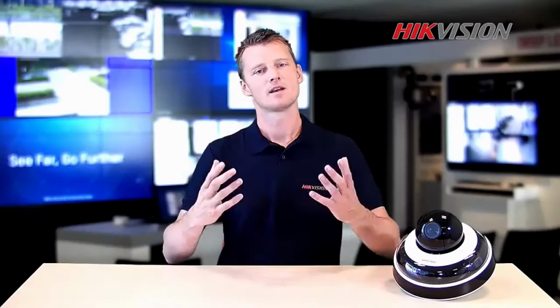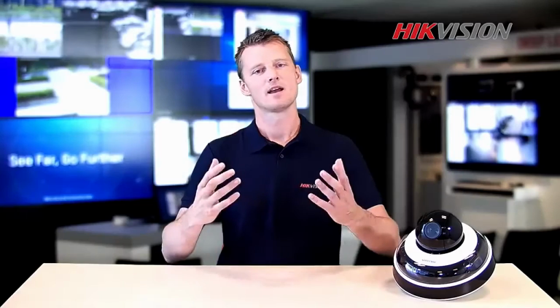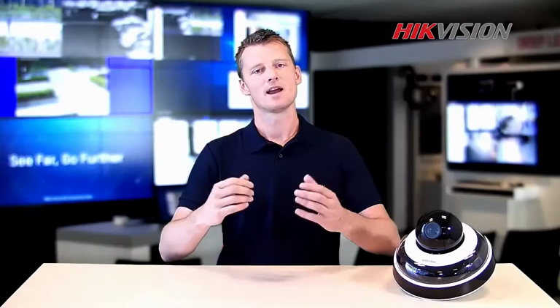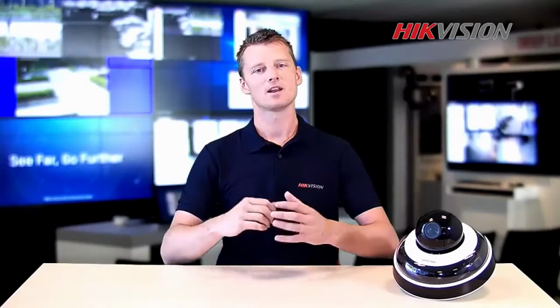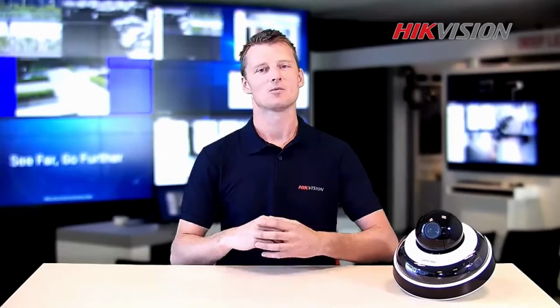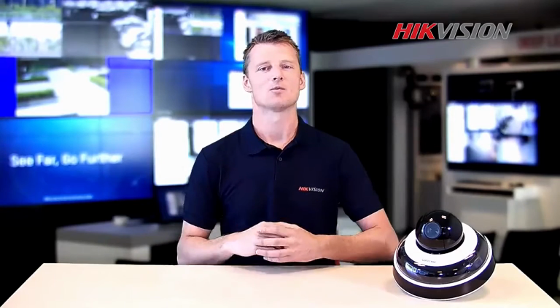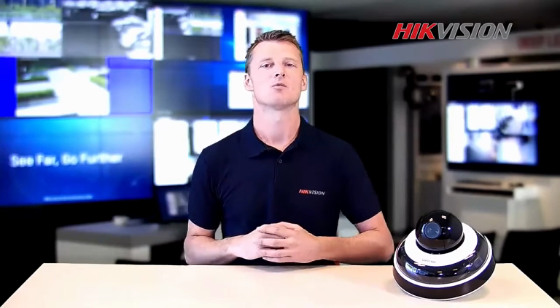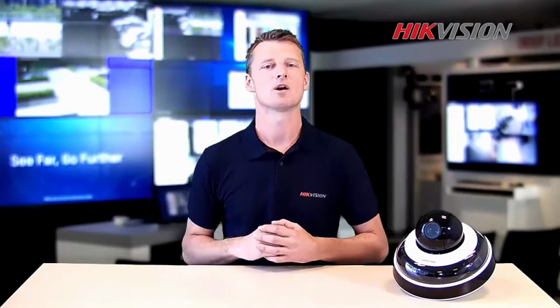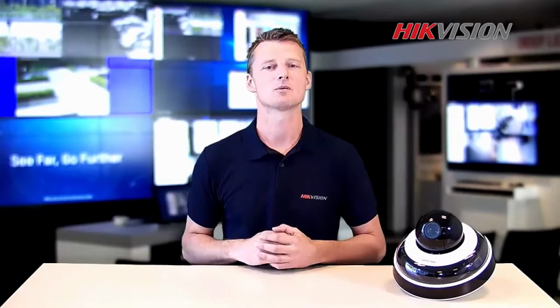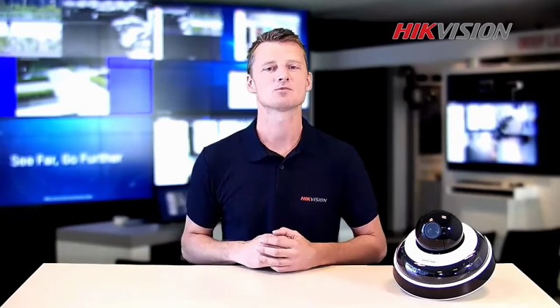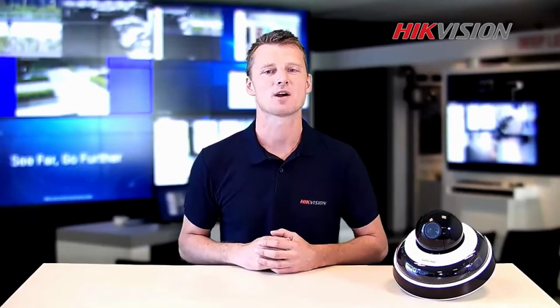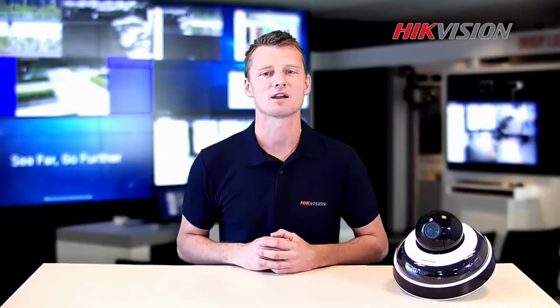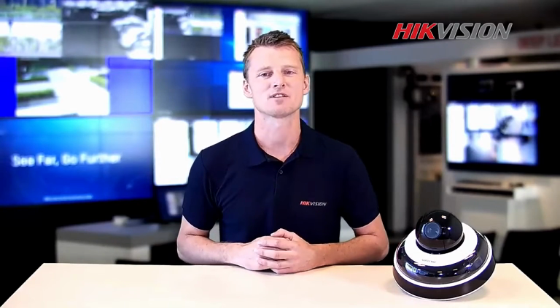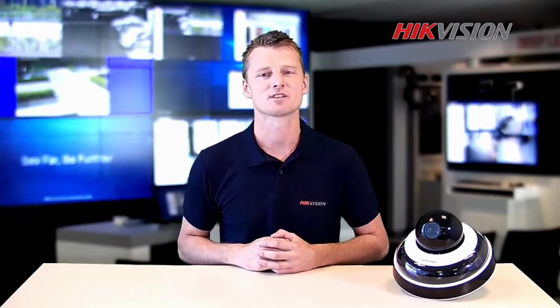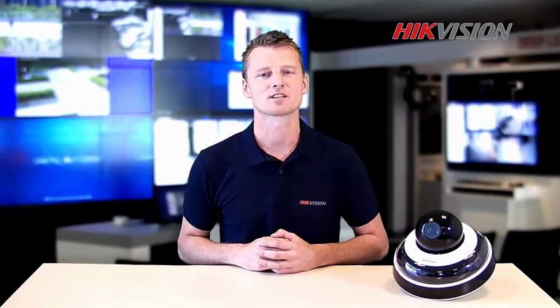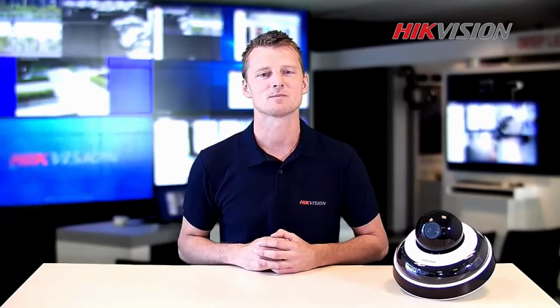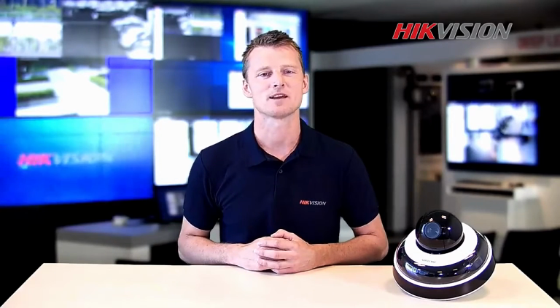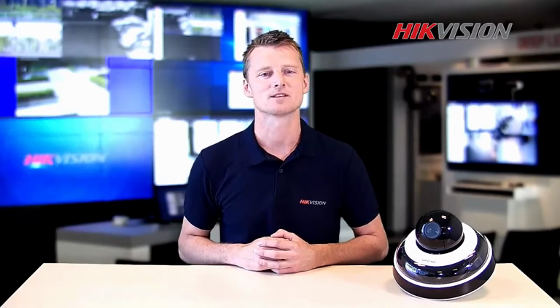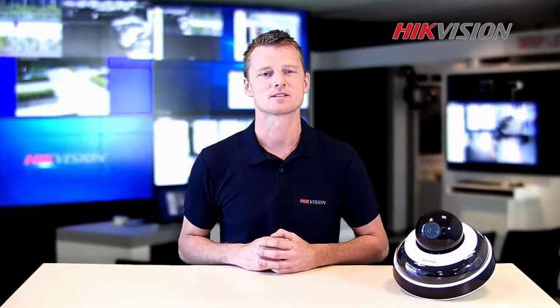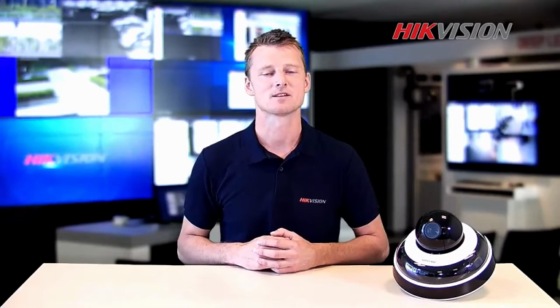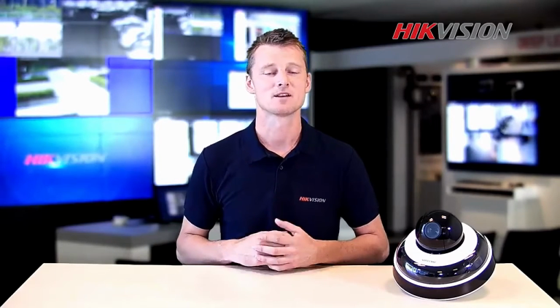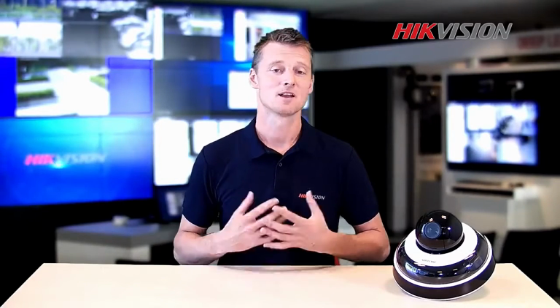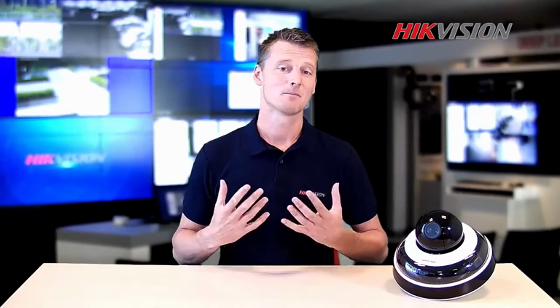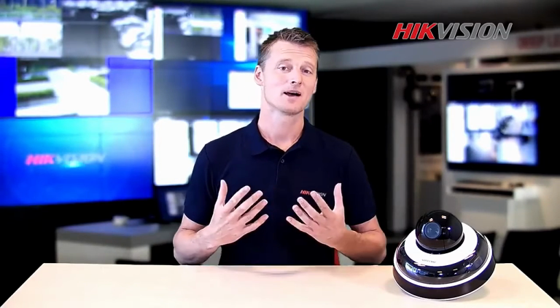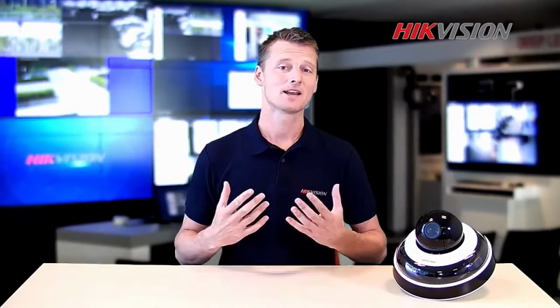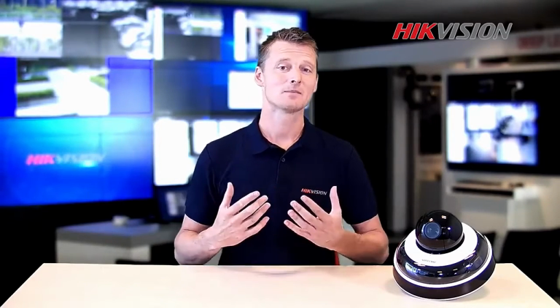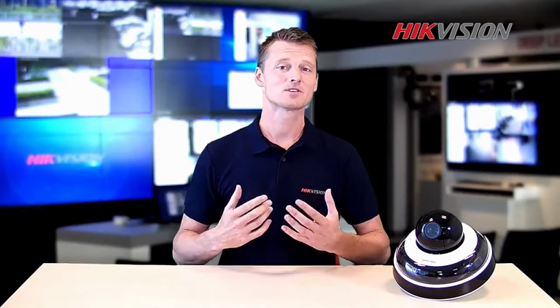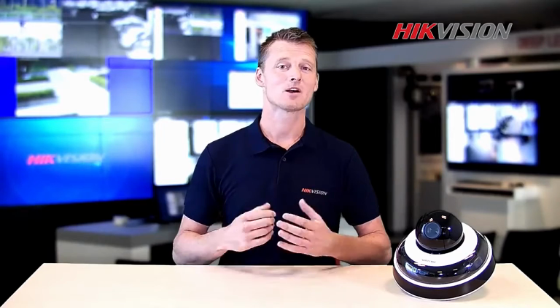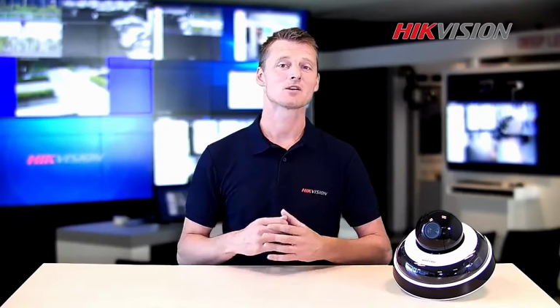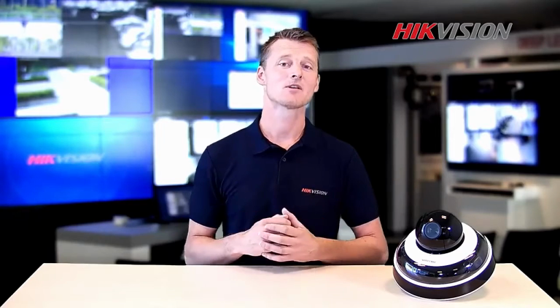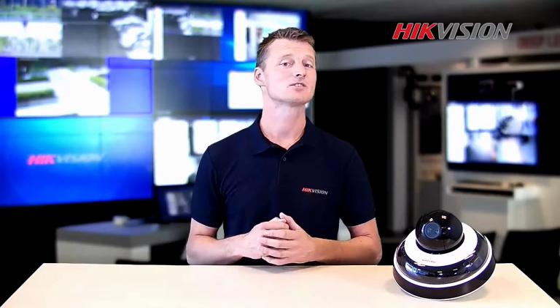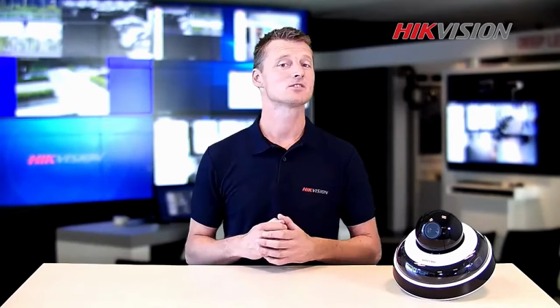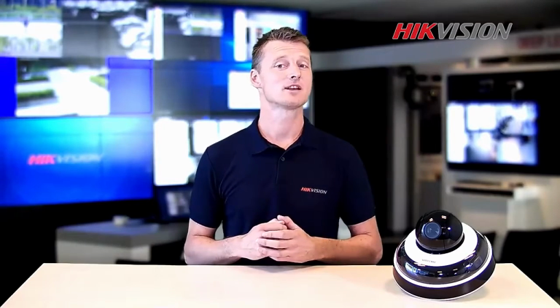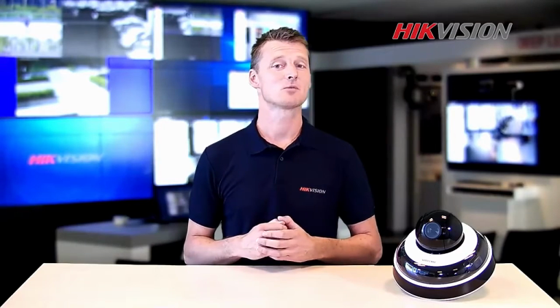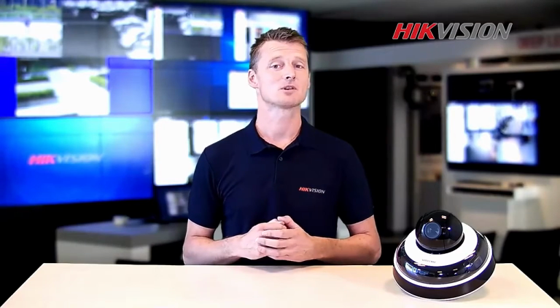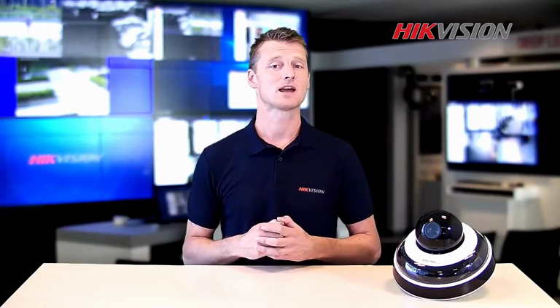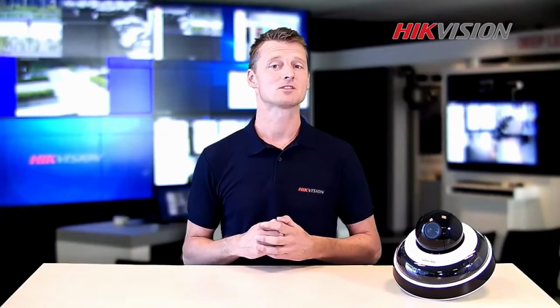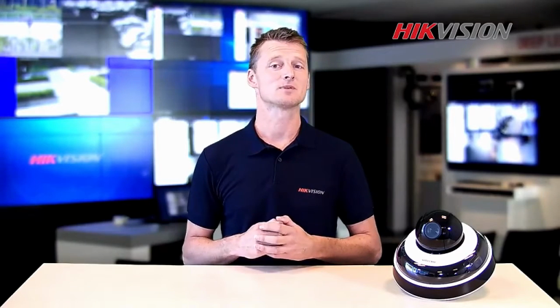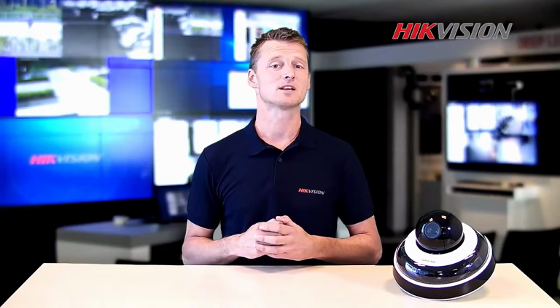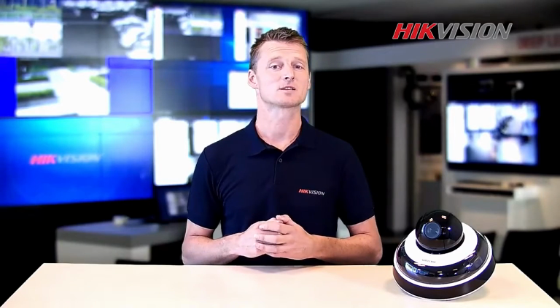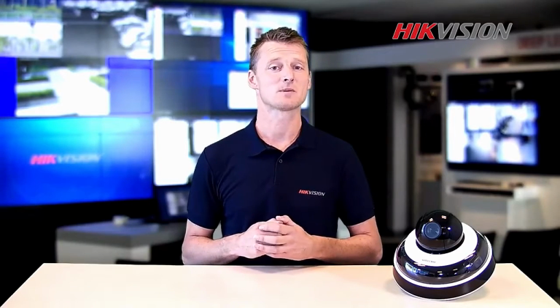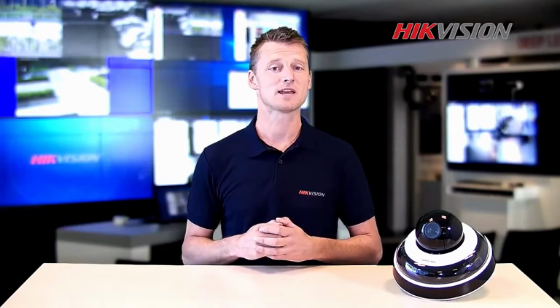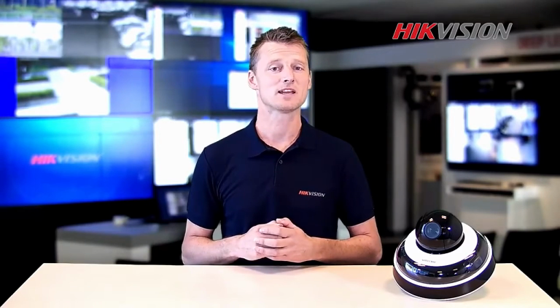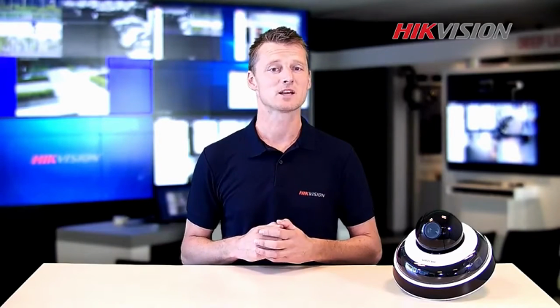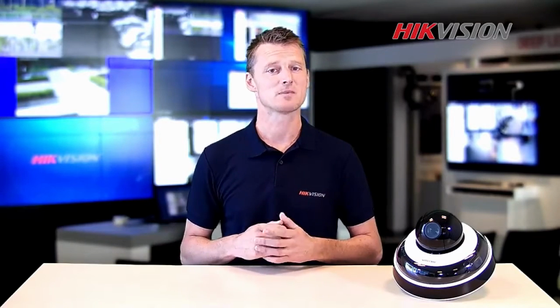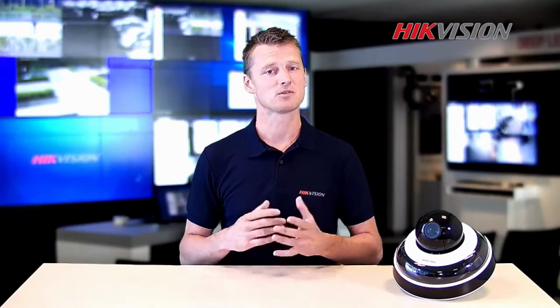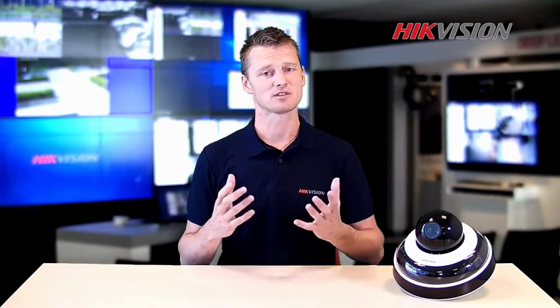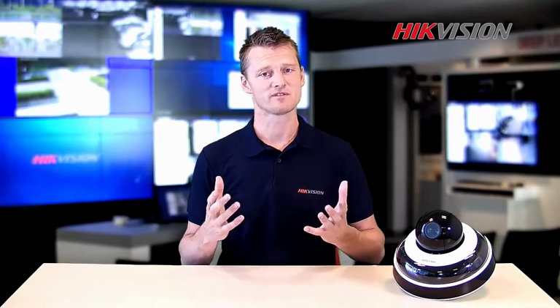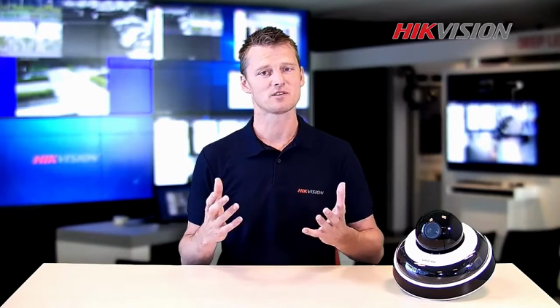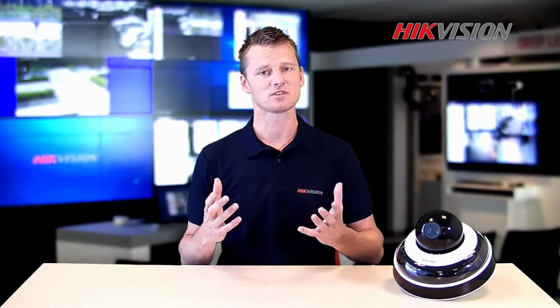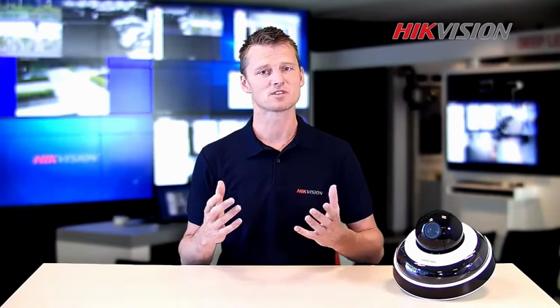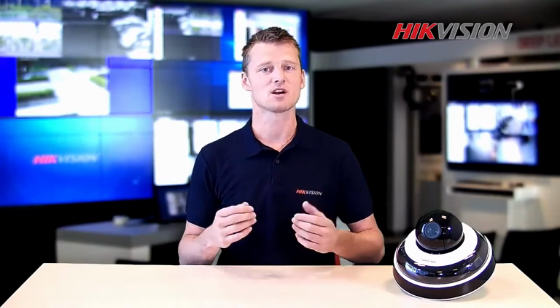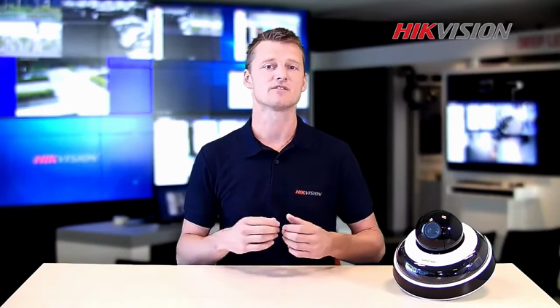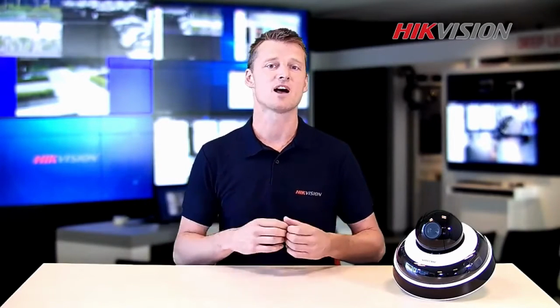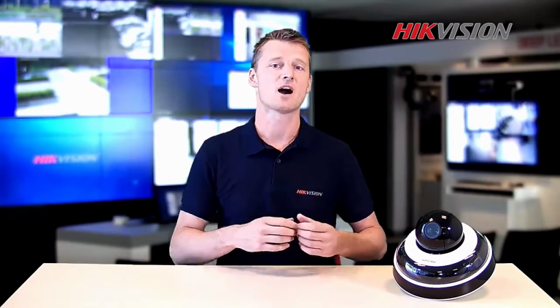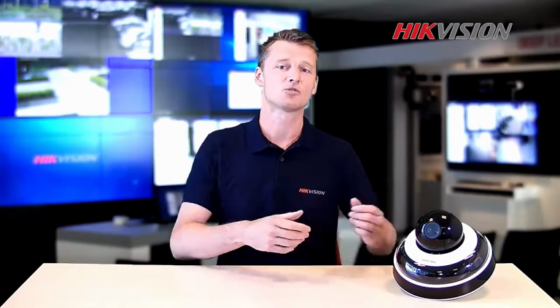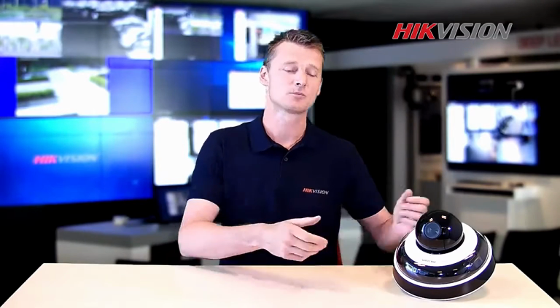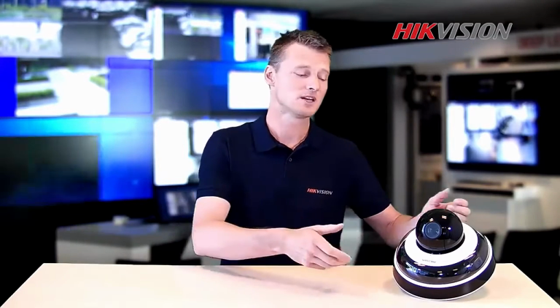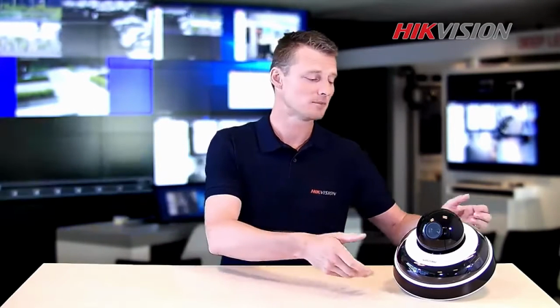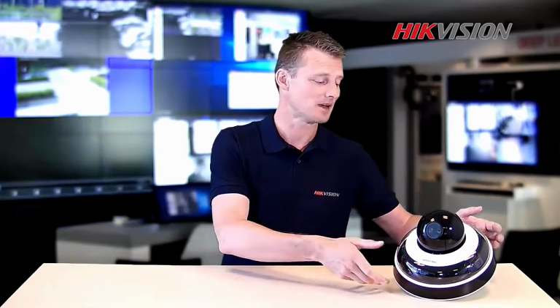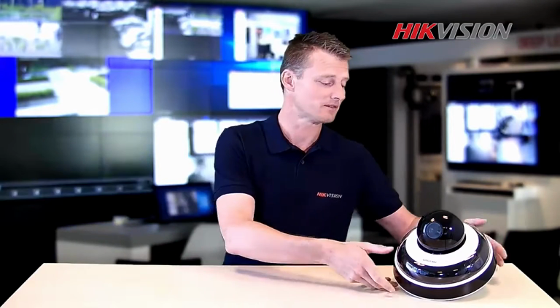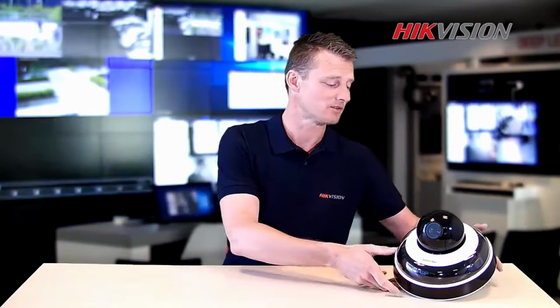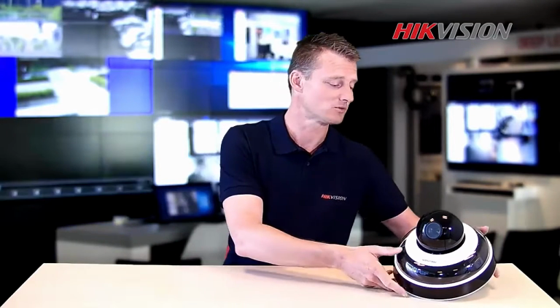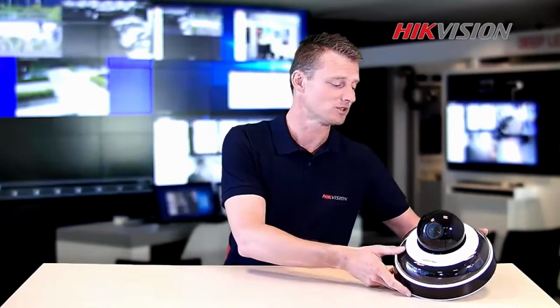Hello, welcome to Hikvision Explains. My name is Arno and today I would like to explain the advantages of the outdoor mini panel series.